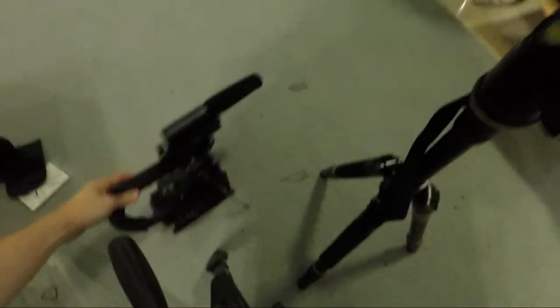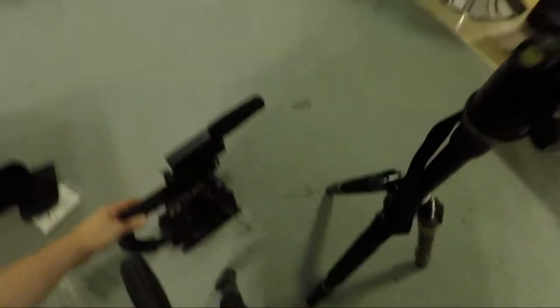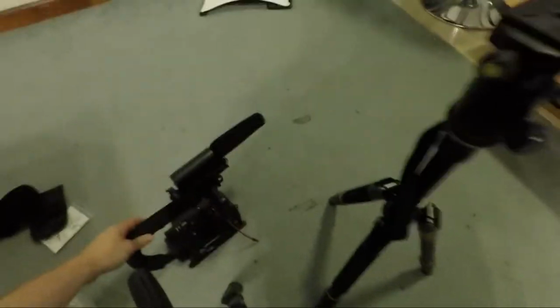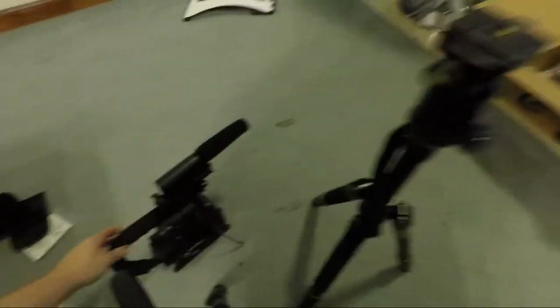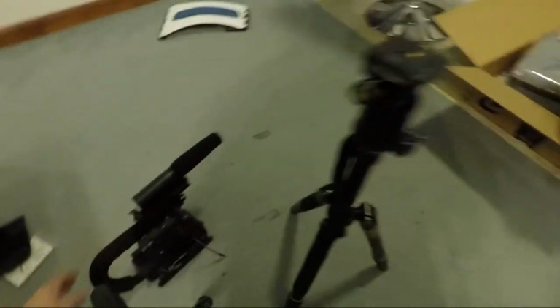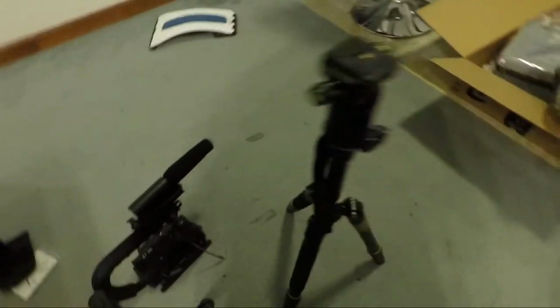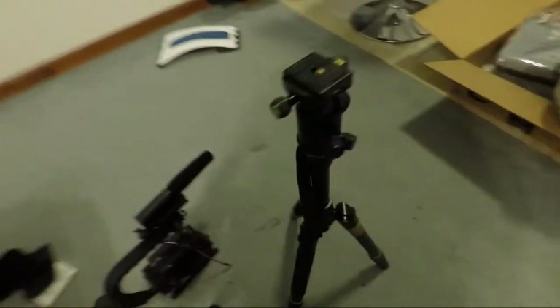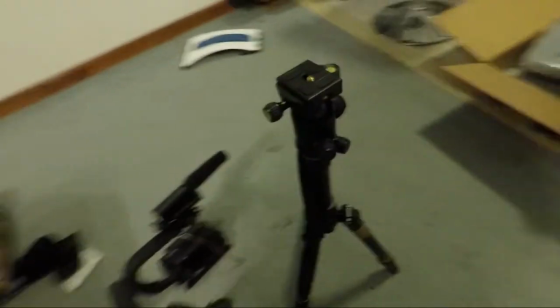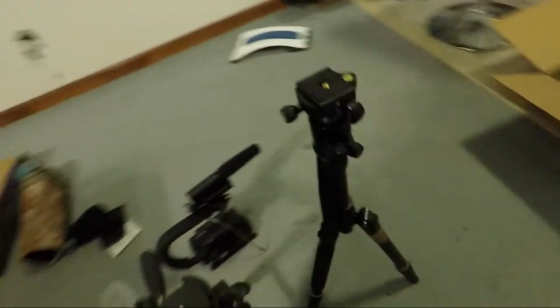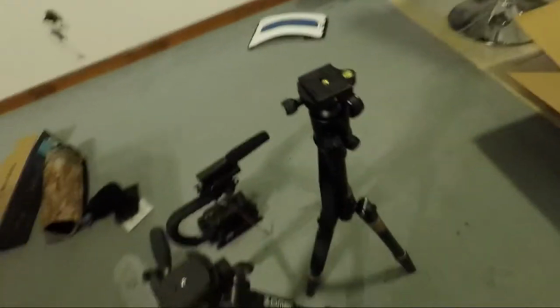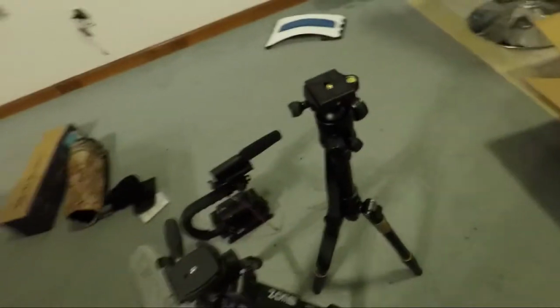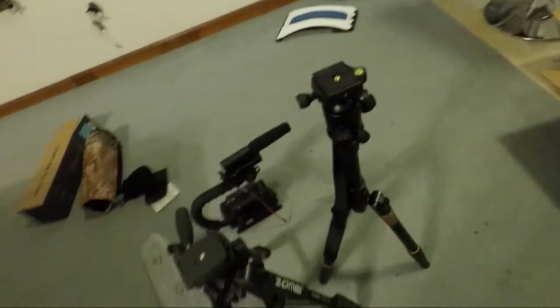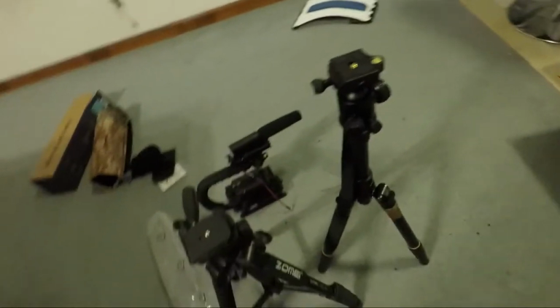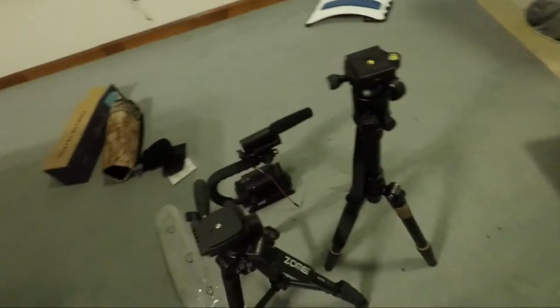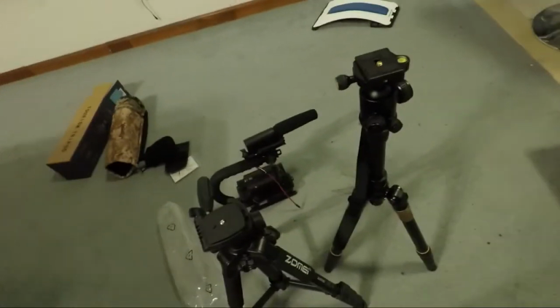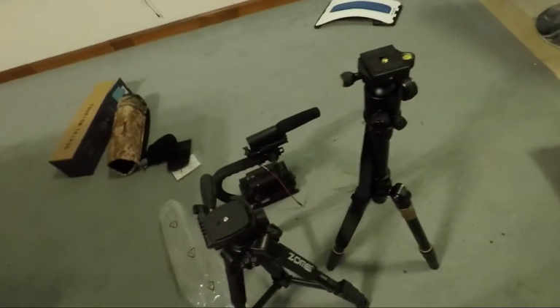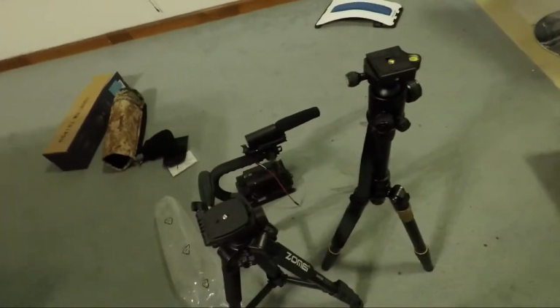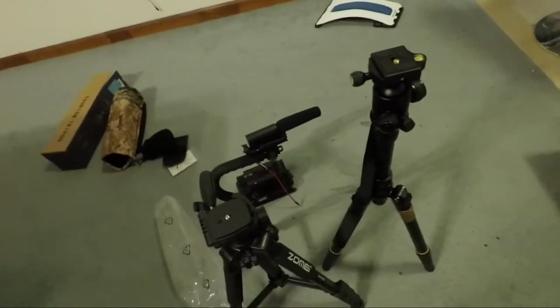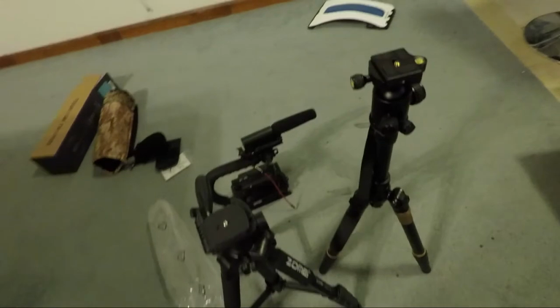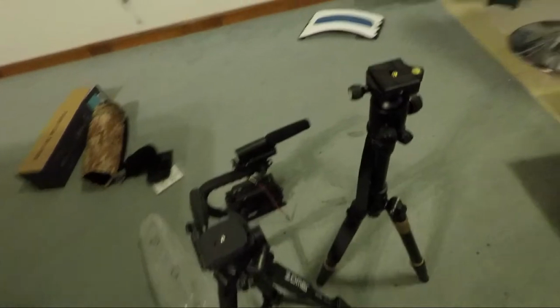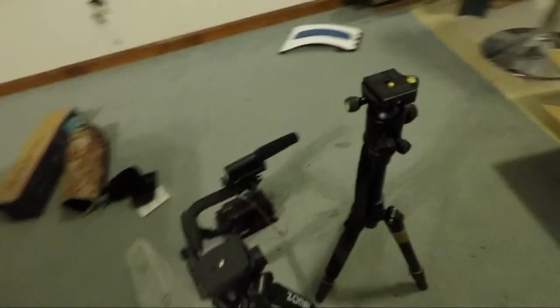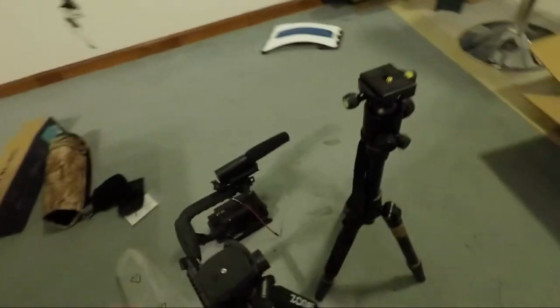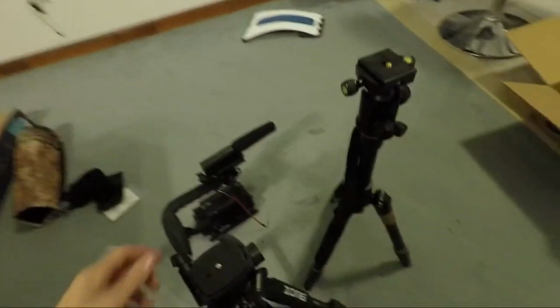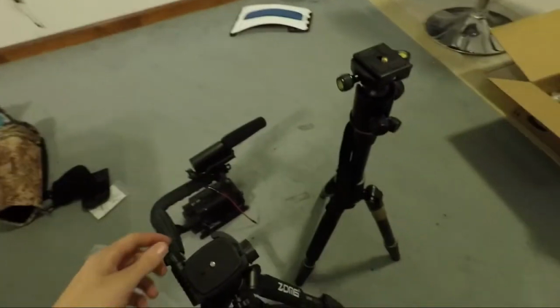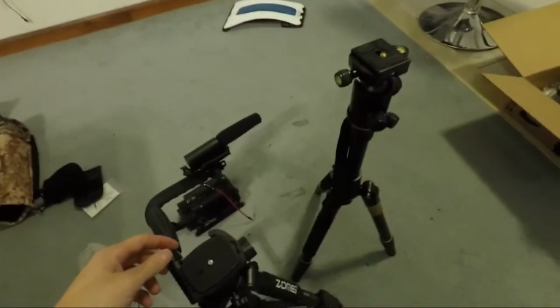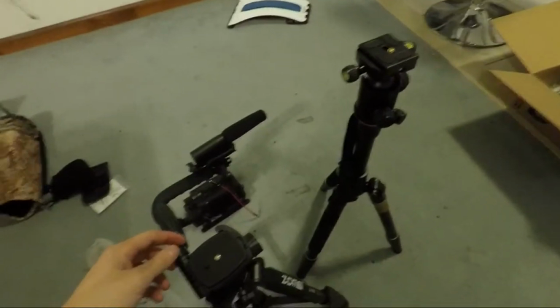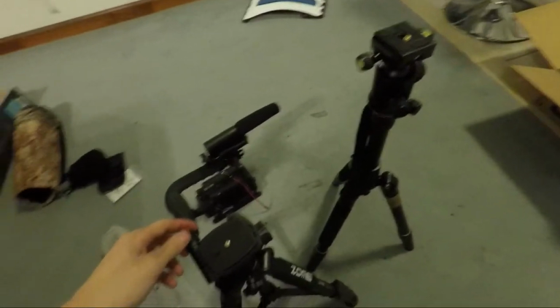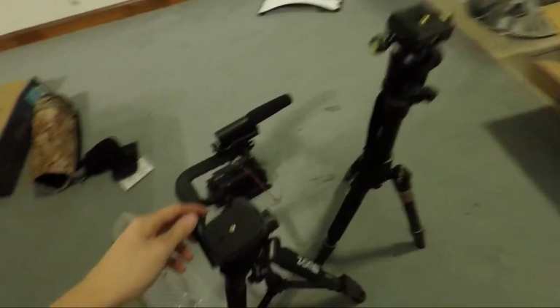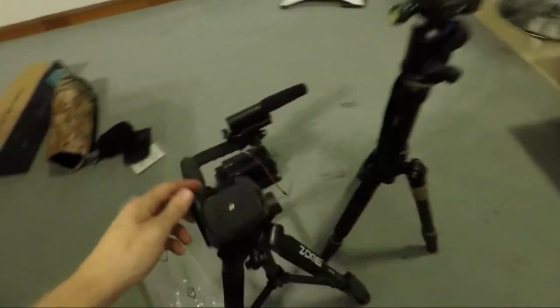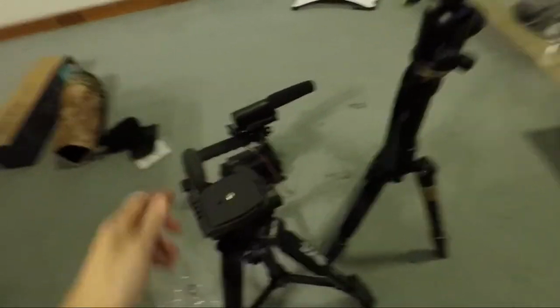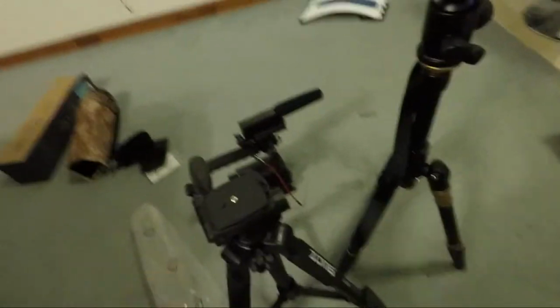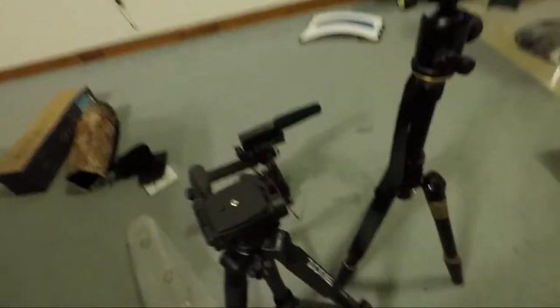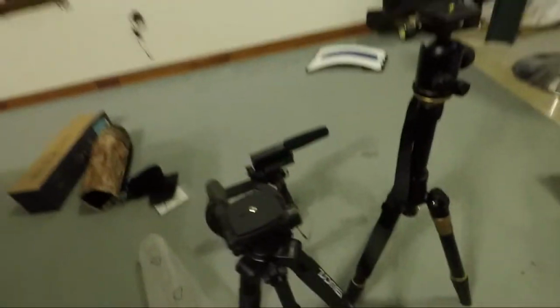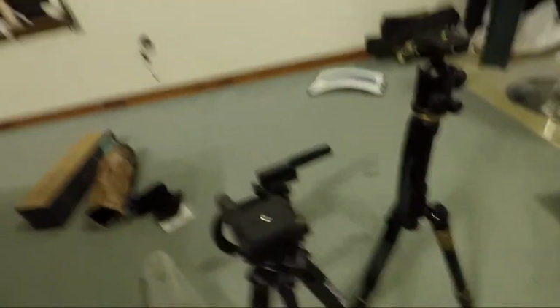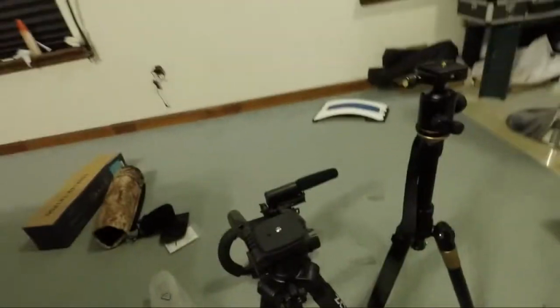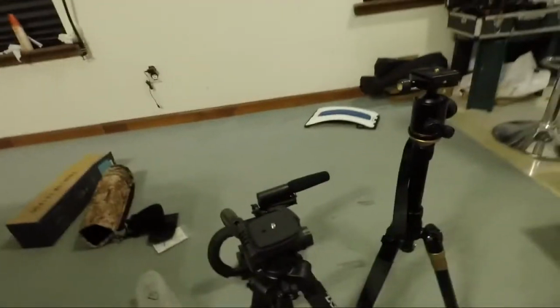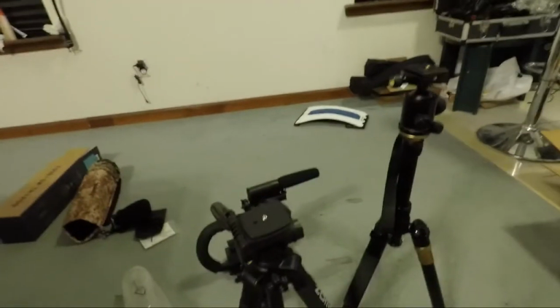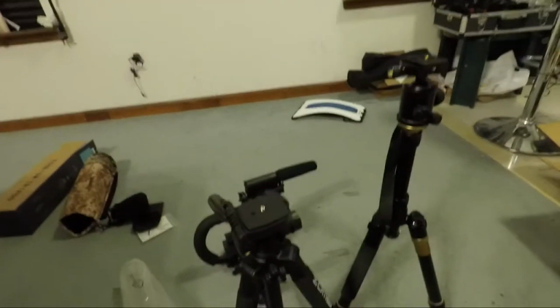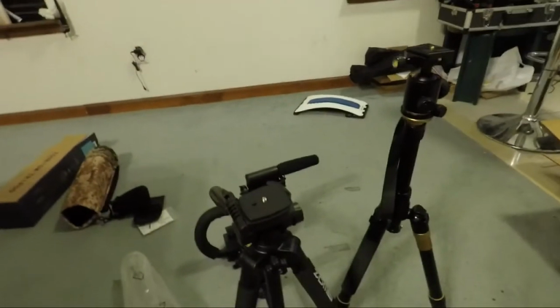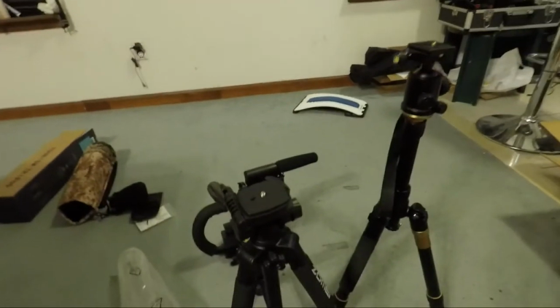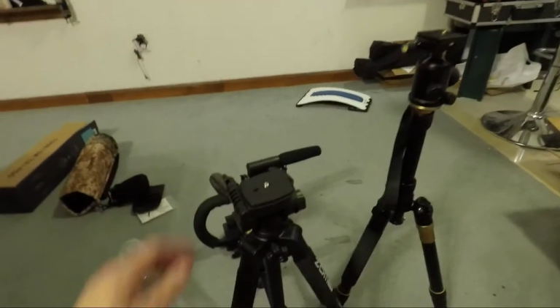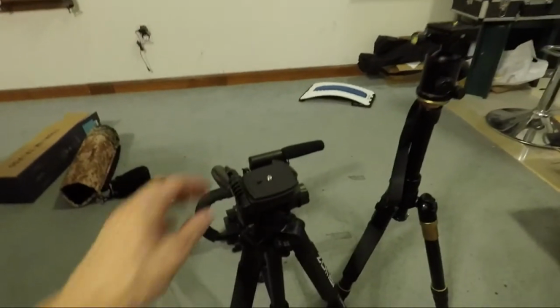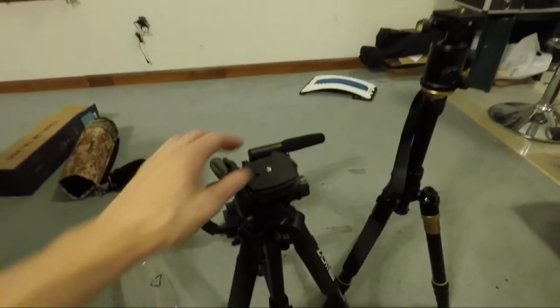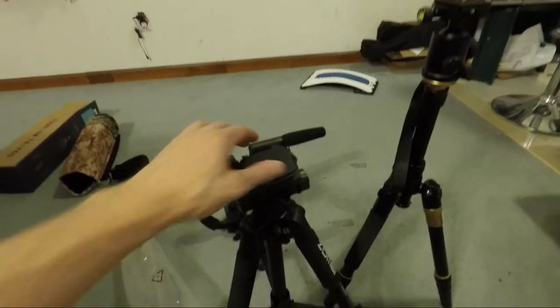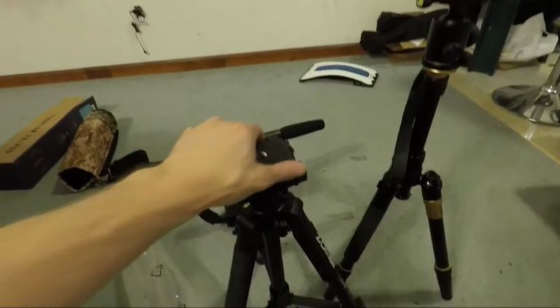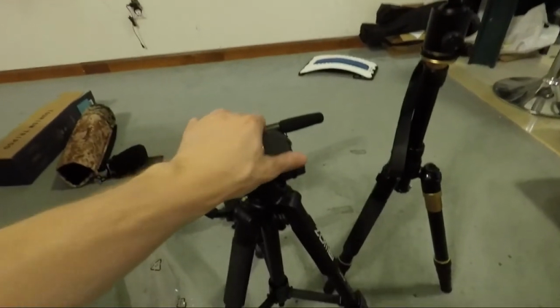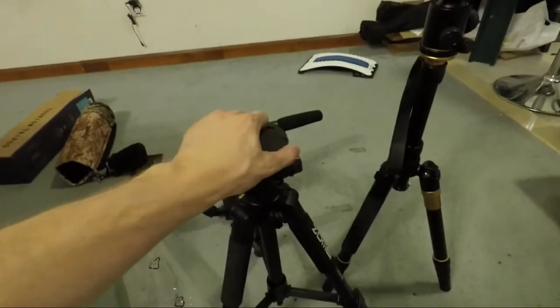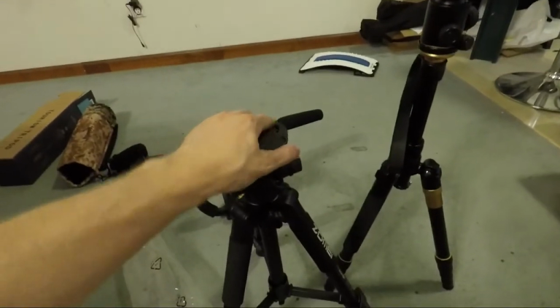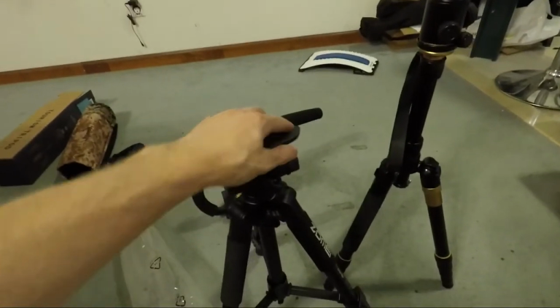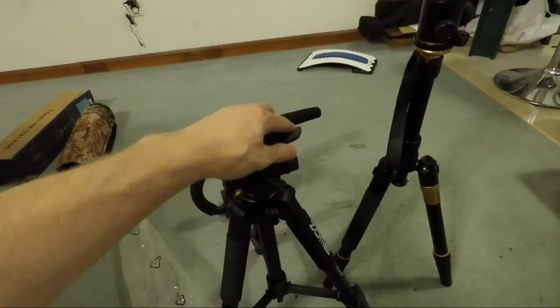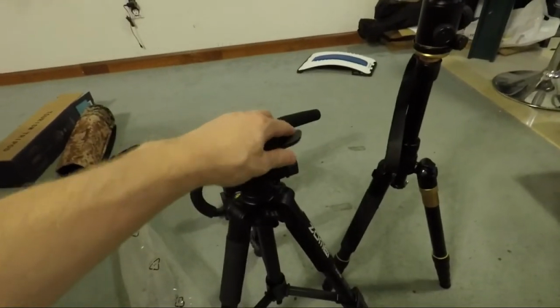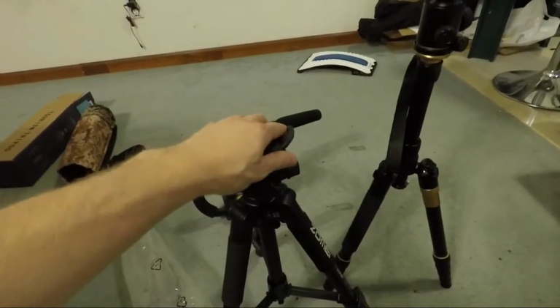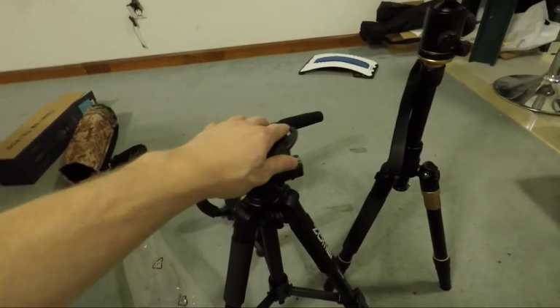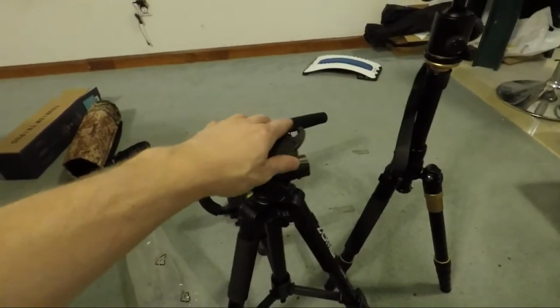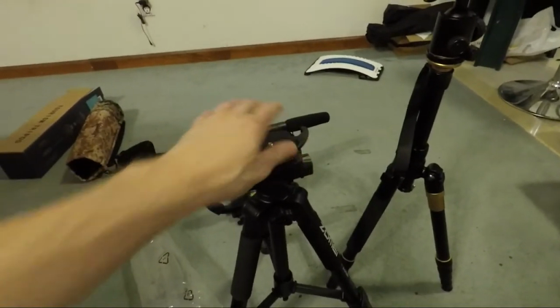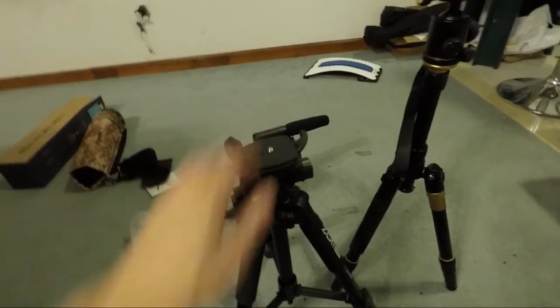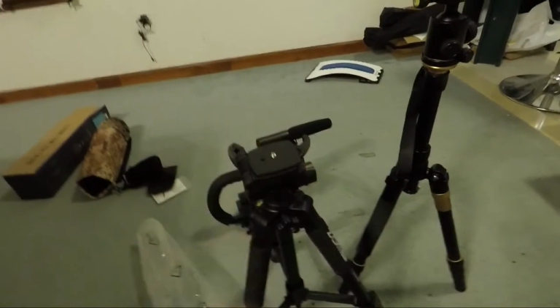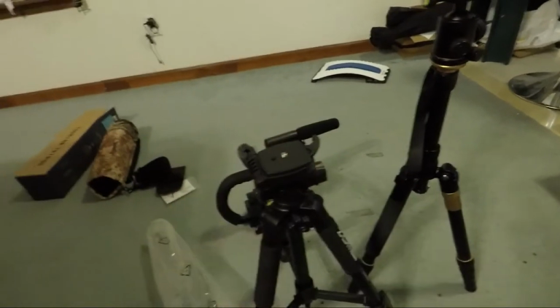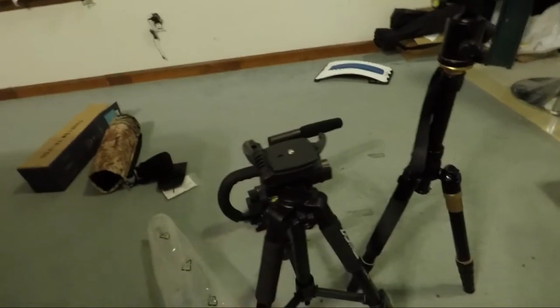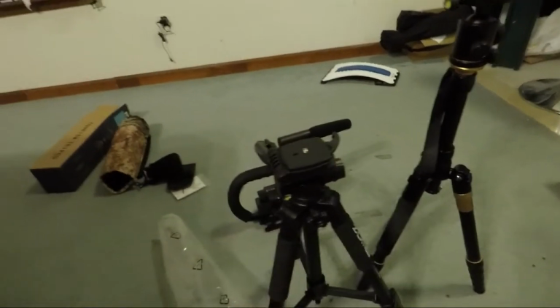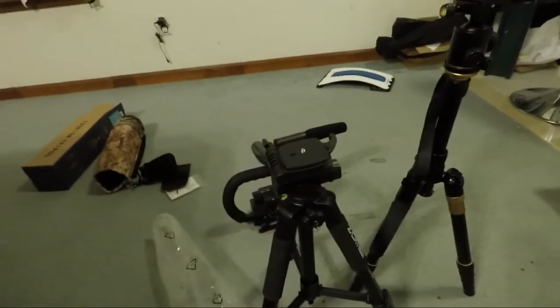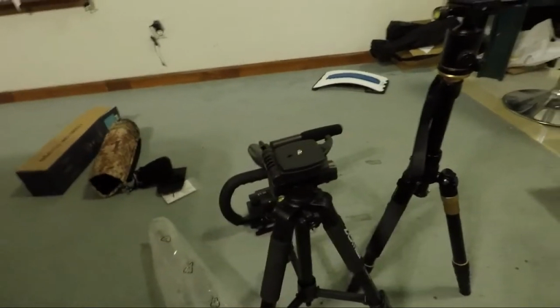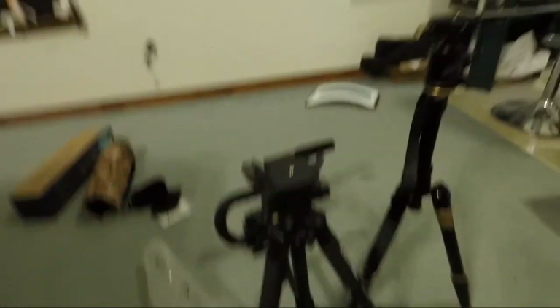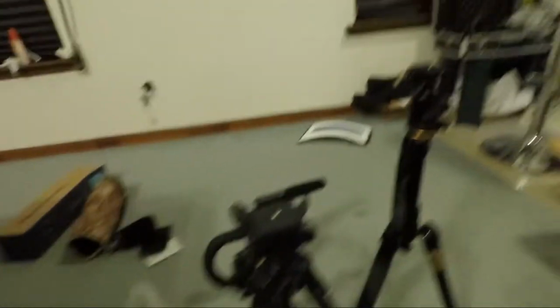And then I've got the tripods here. I'll link all this stuff in the description if you want to click Amazon and check it out — if you want to buy it, it helps out.